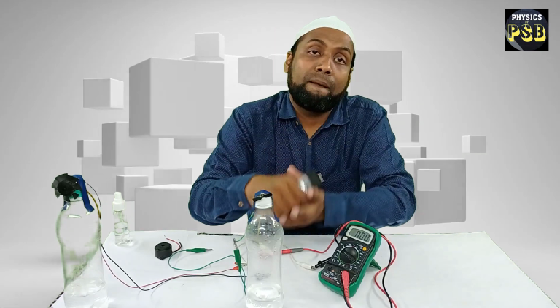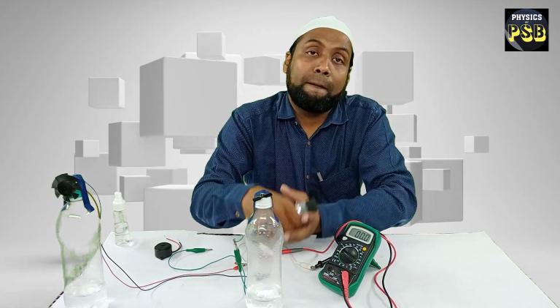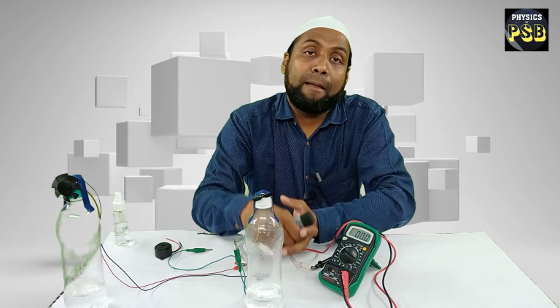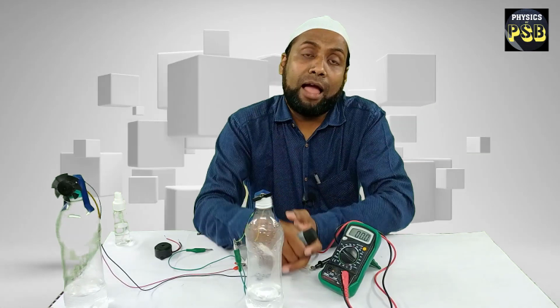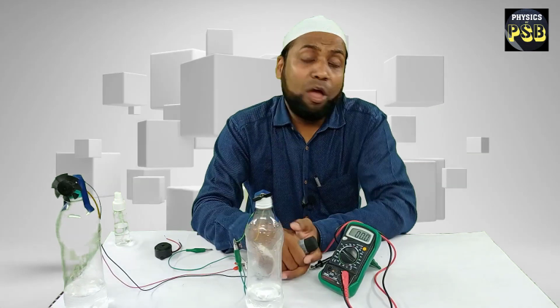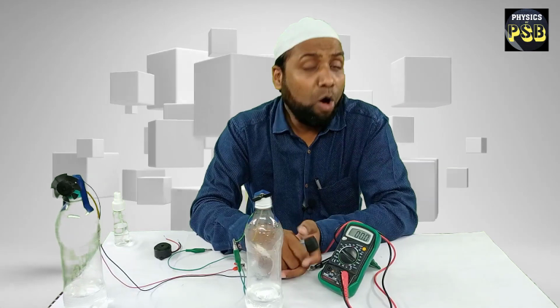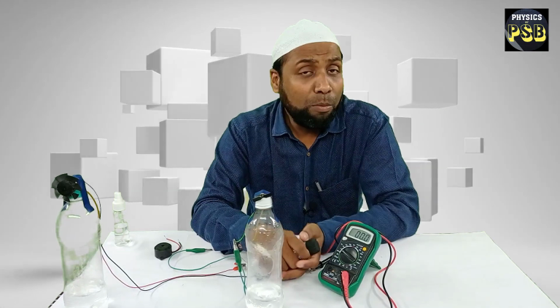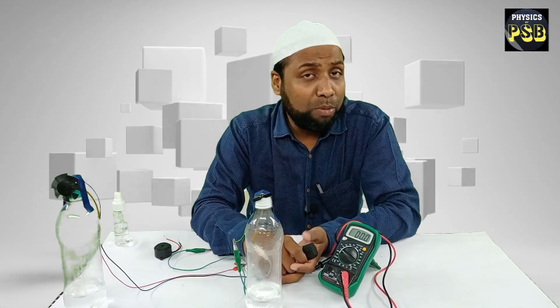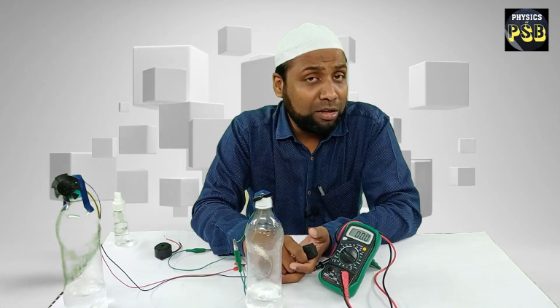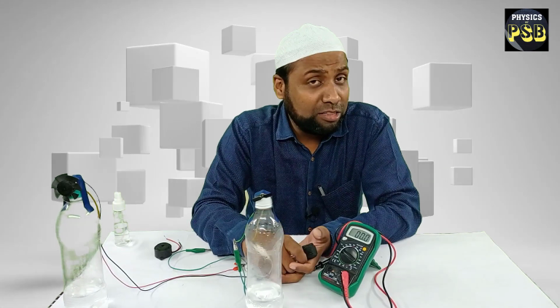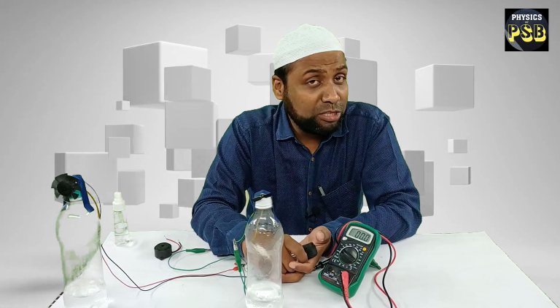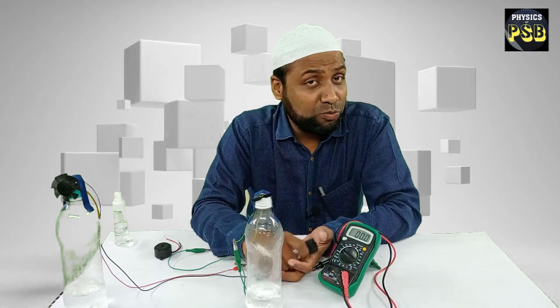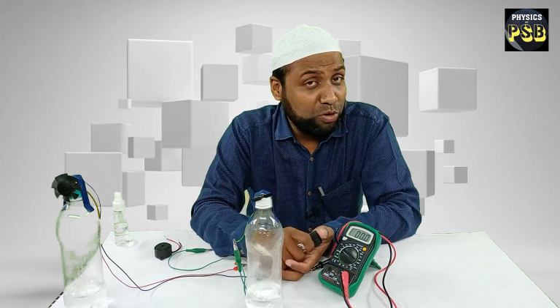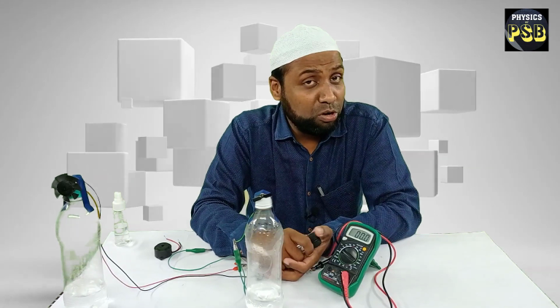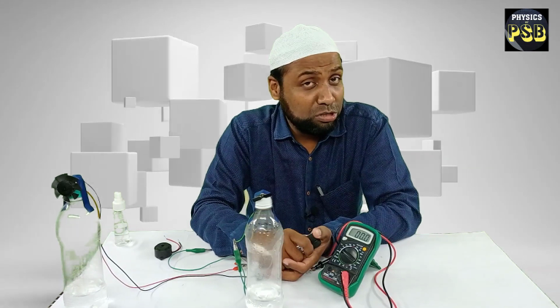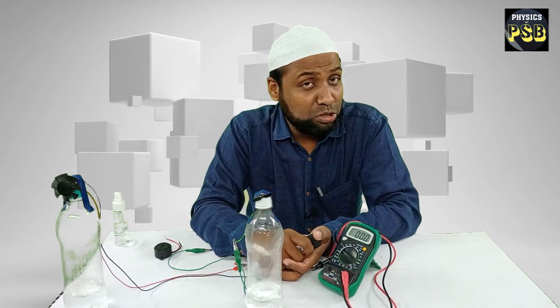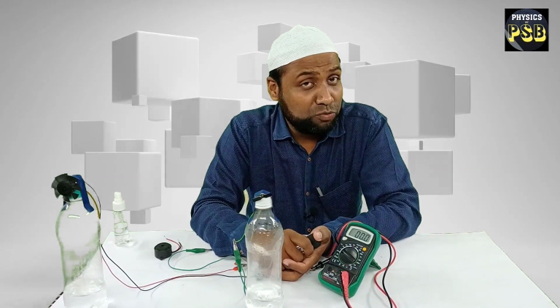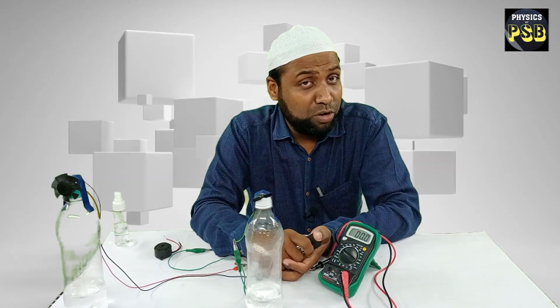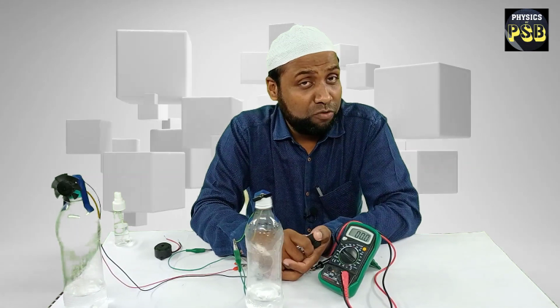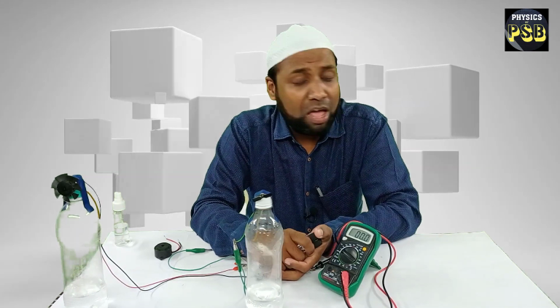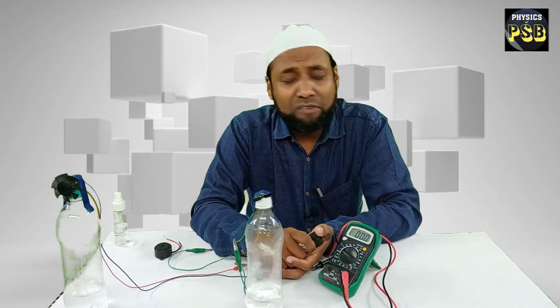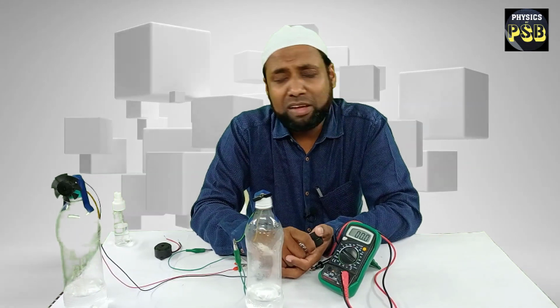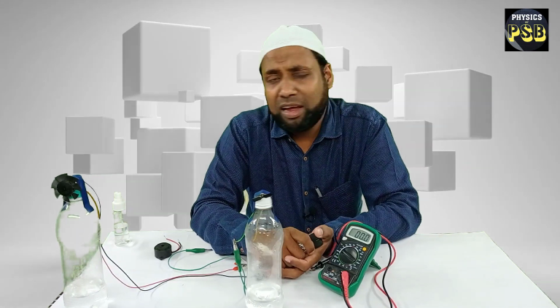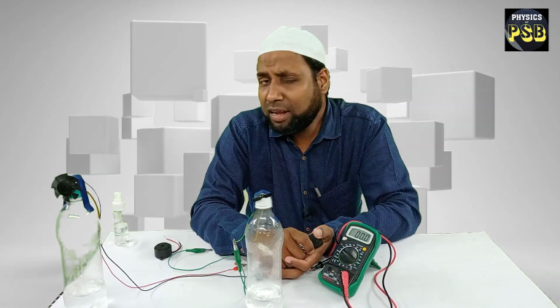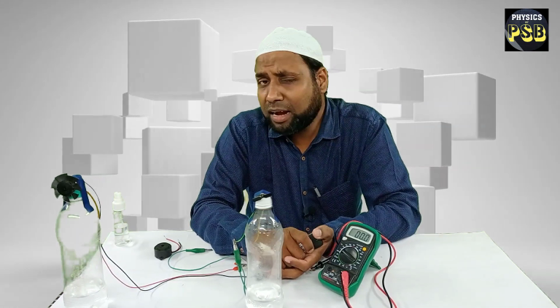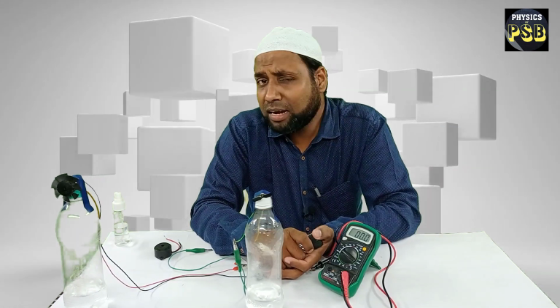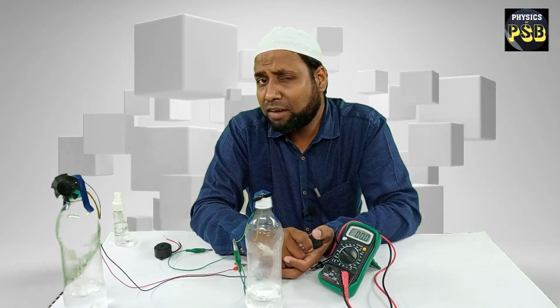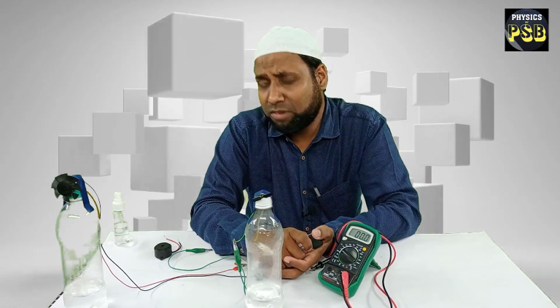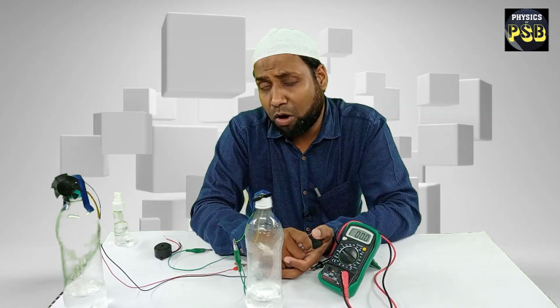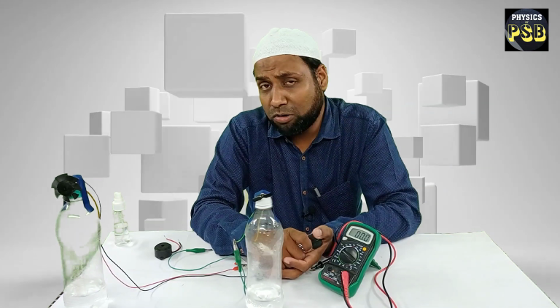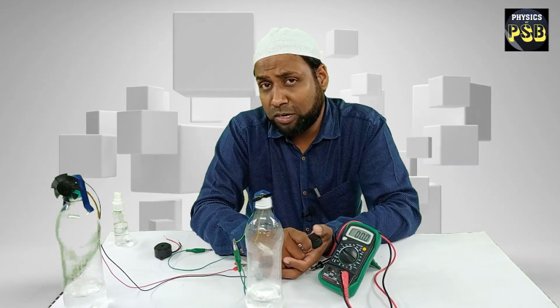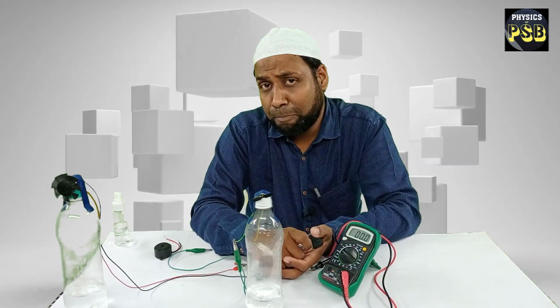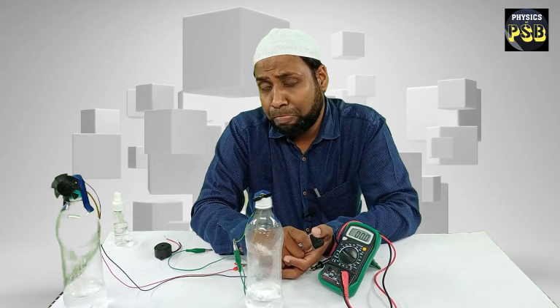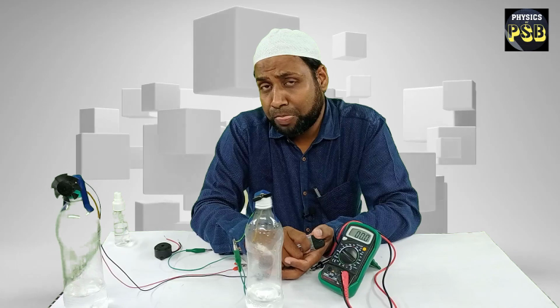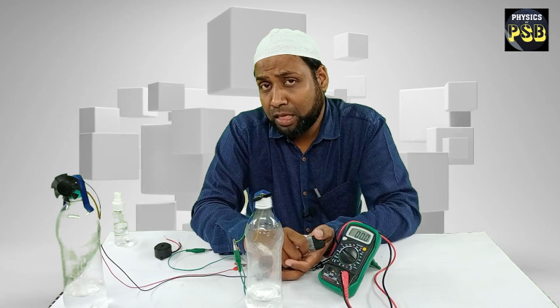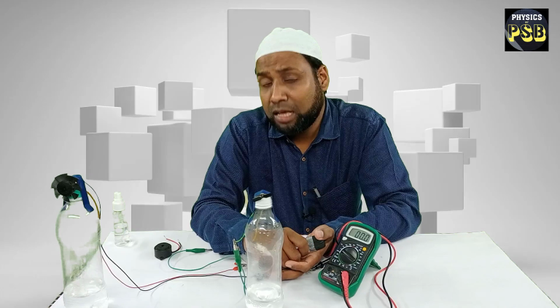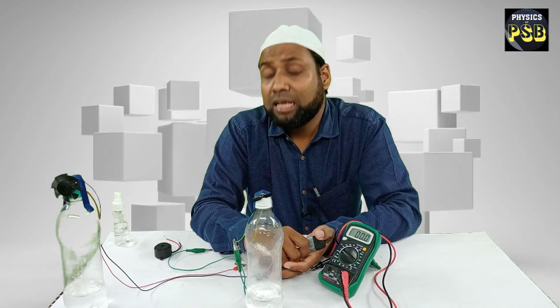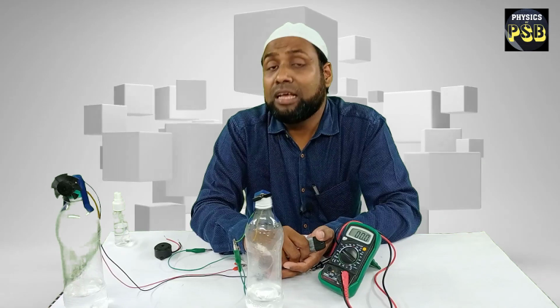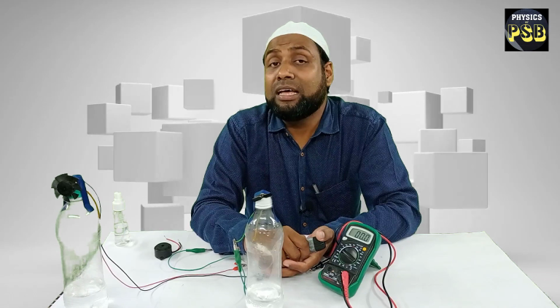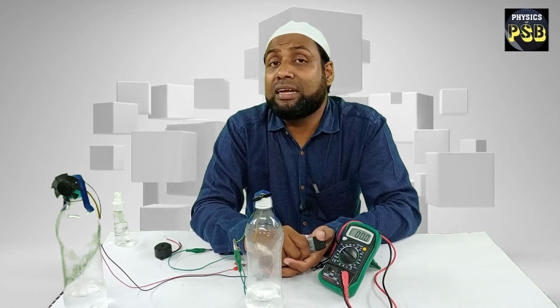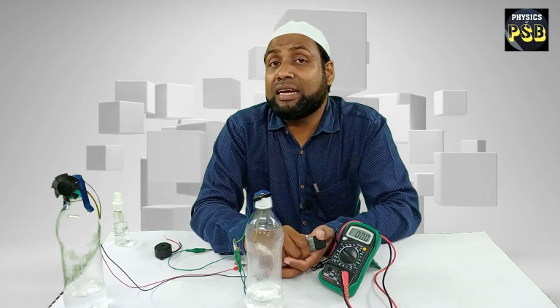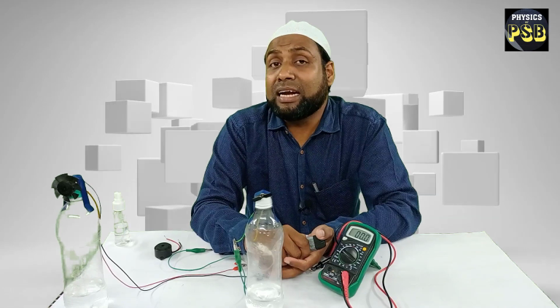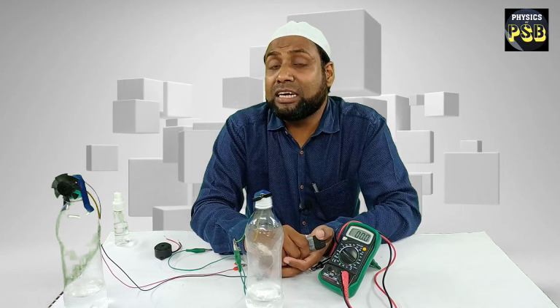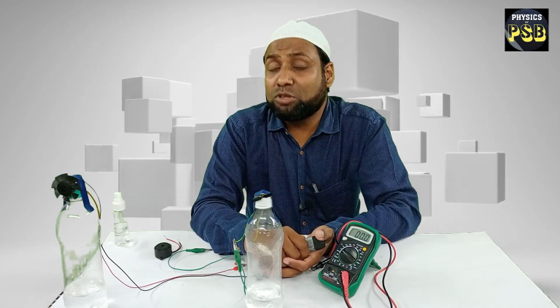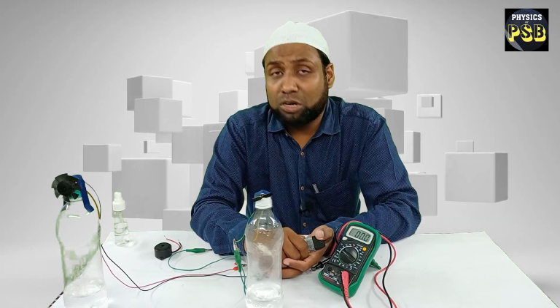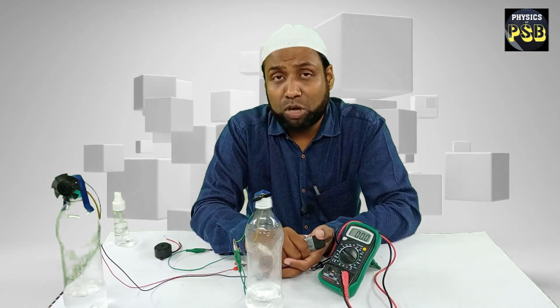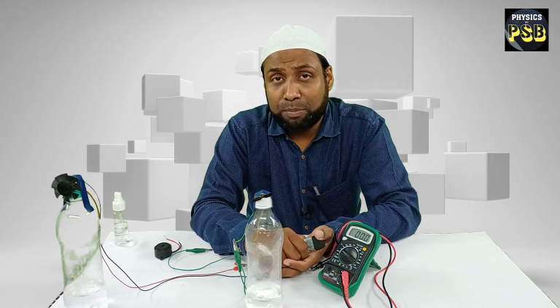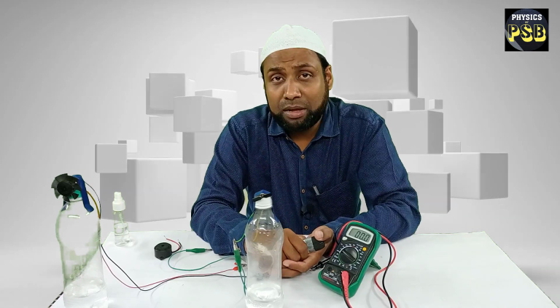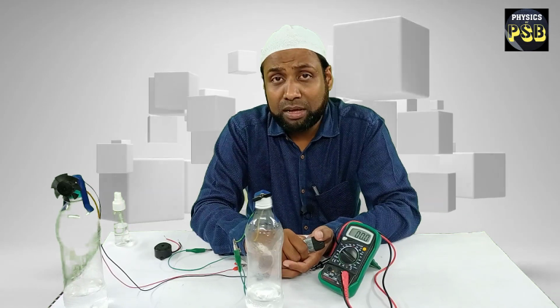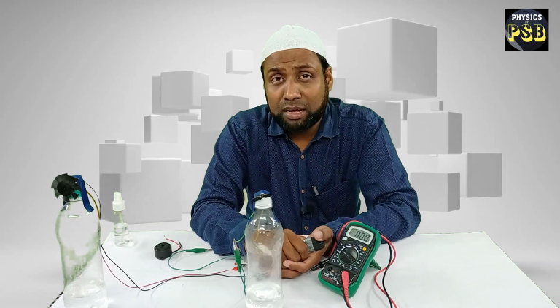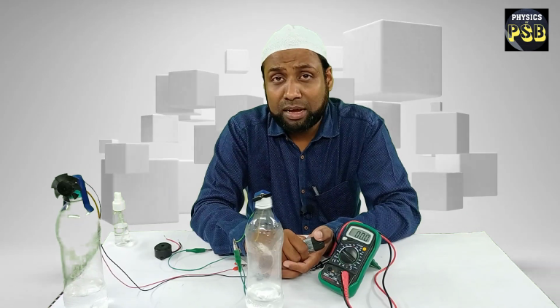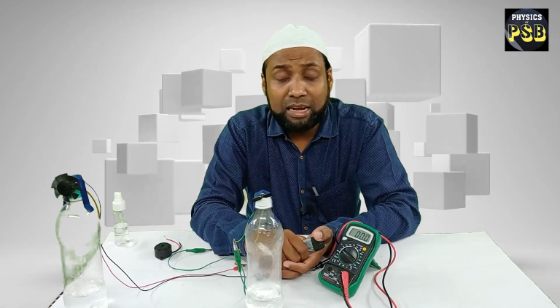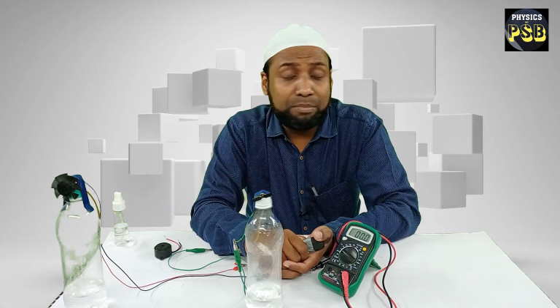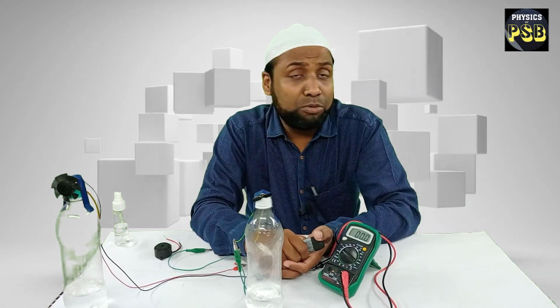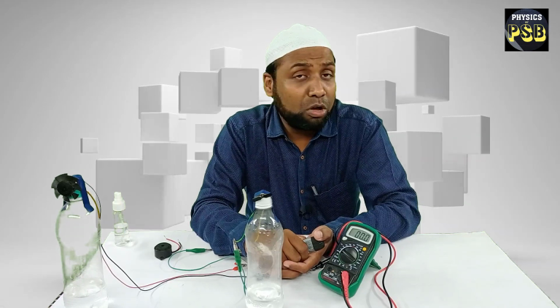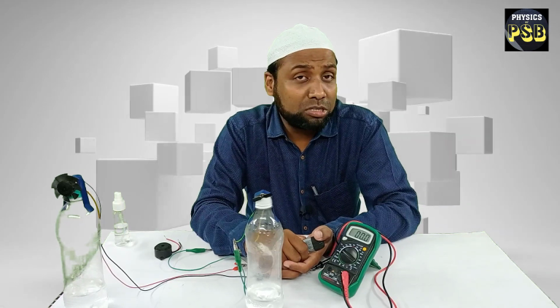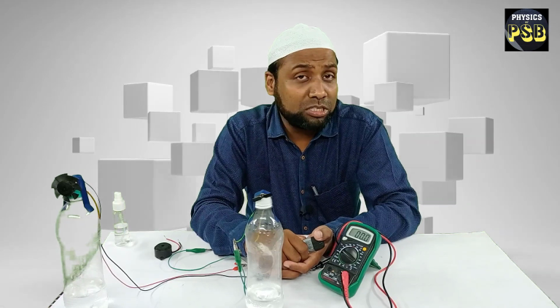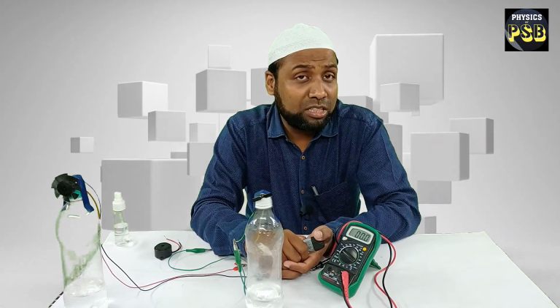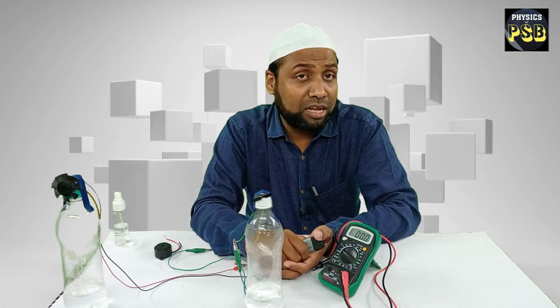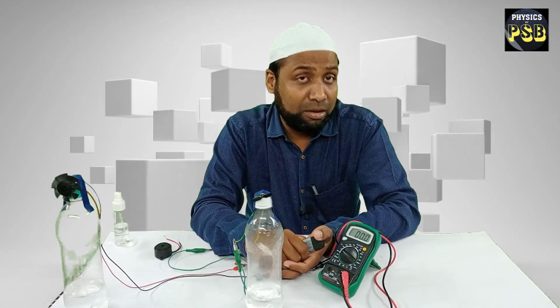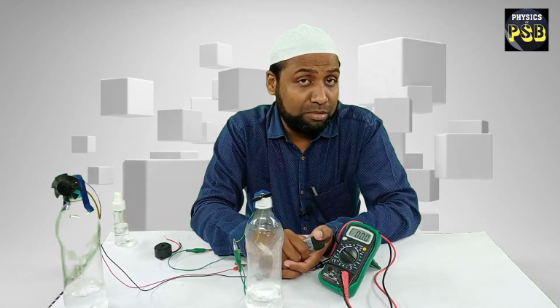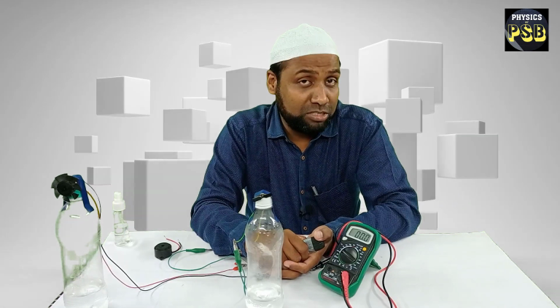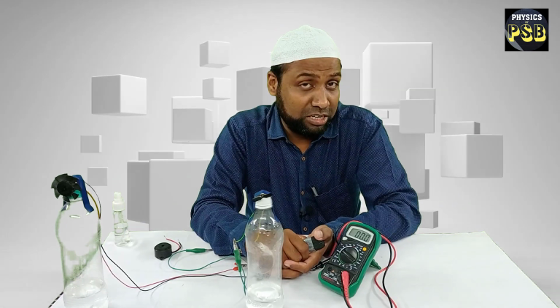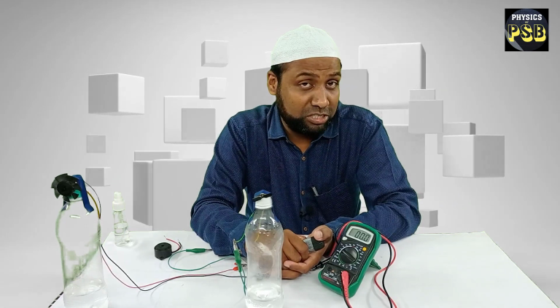I hope this video is useful. If you have any doubt related to the topic, kindly put your questions in the comment section. Thanks for watching.